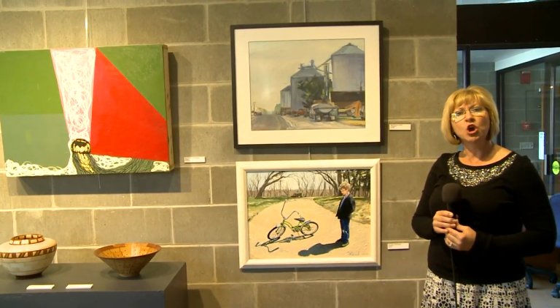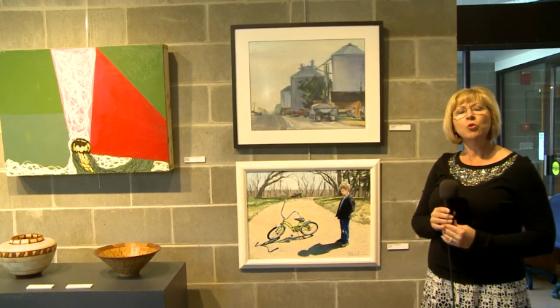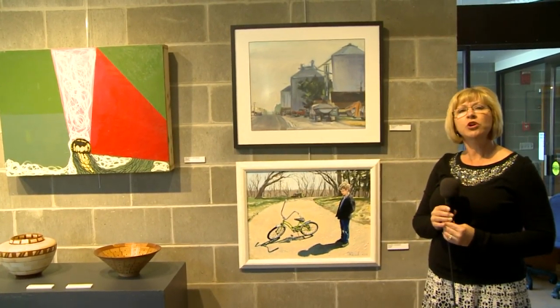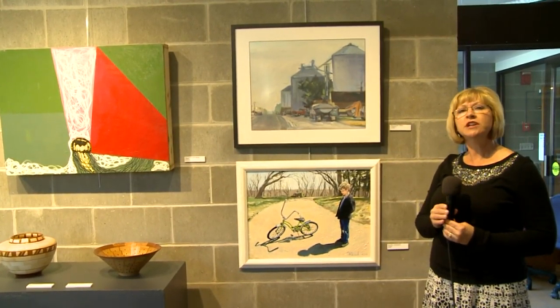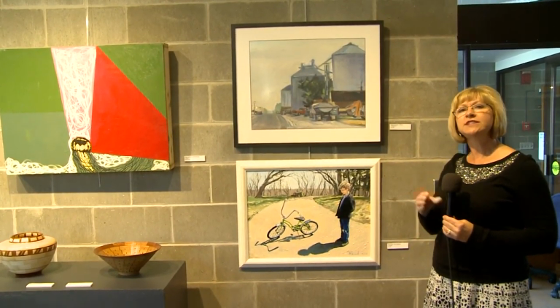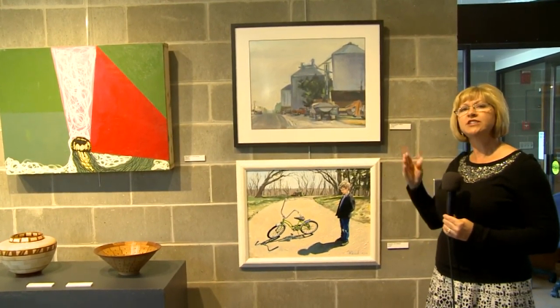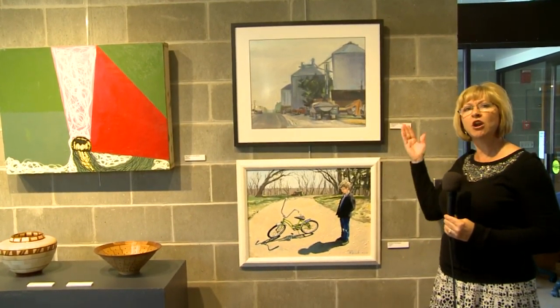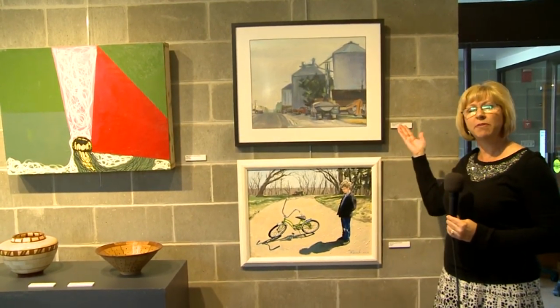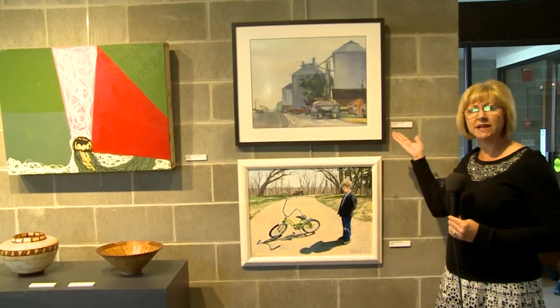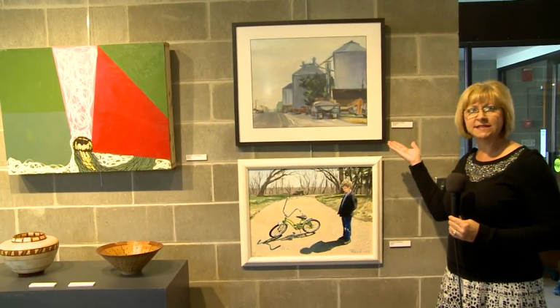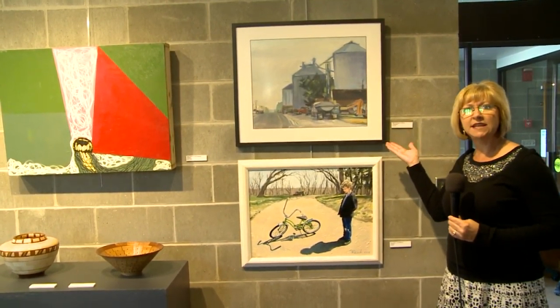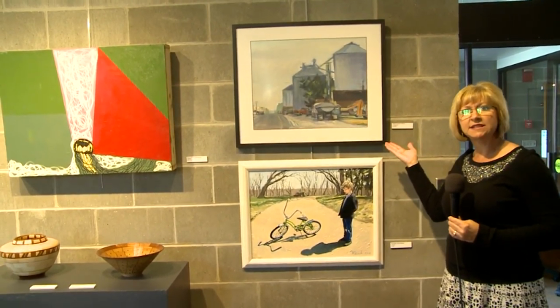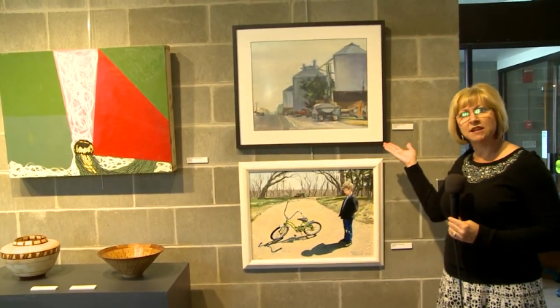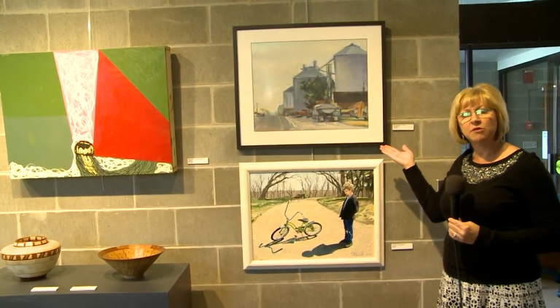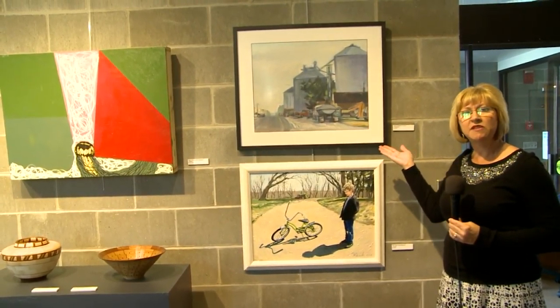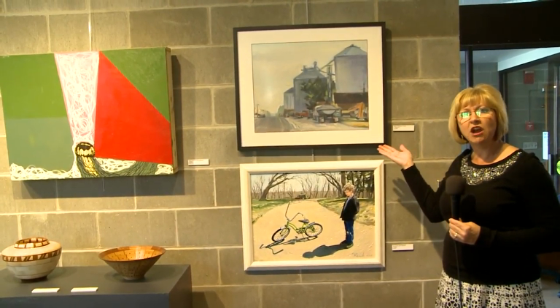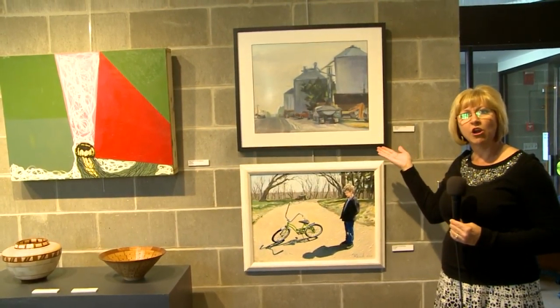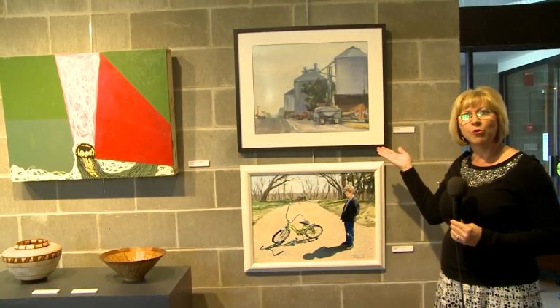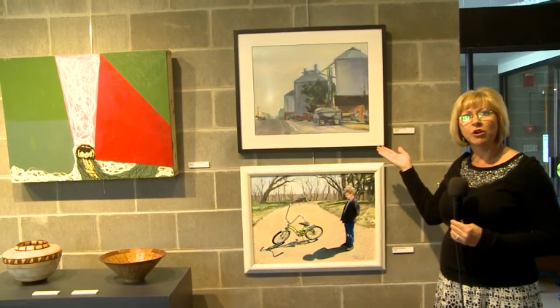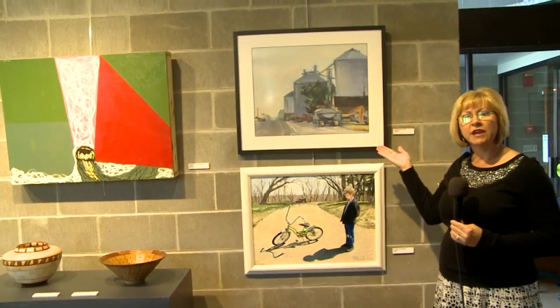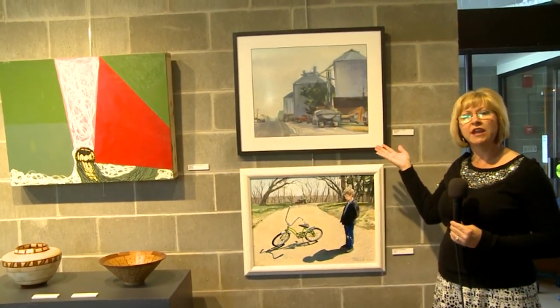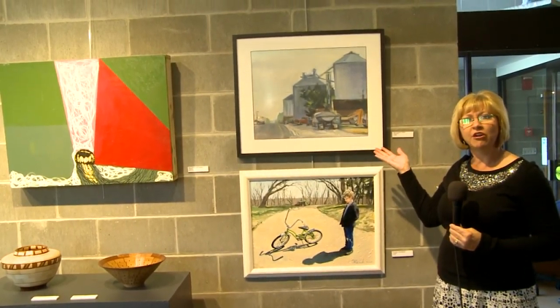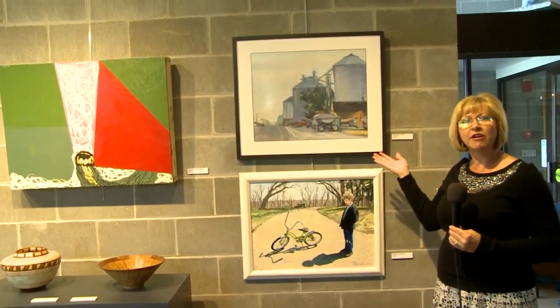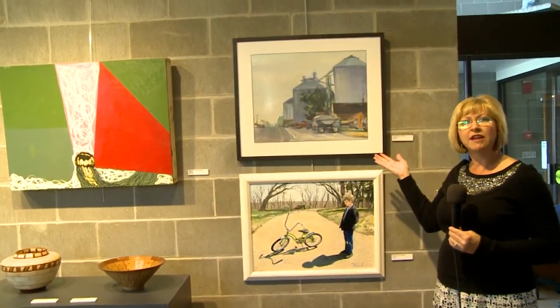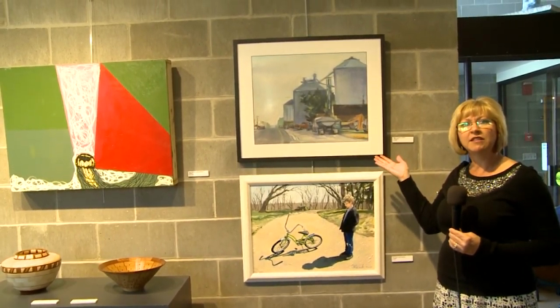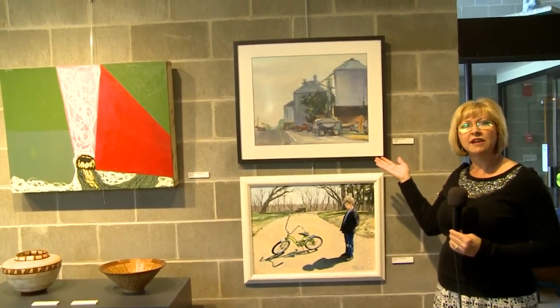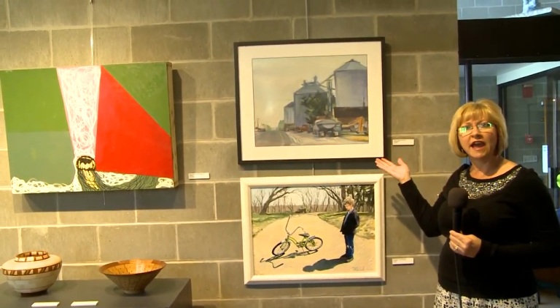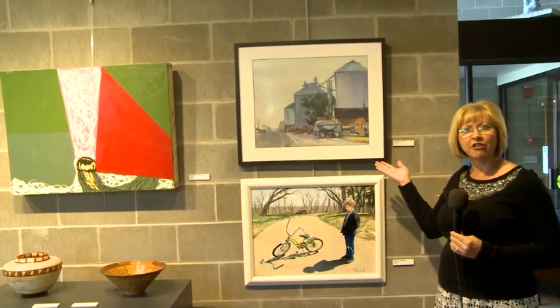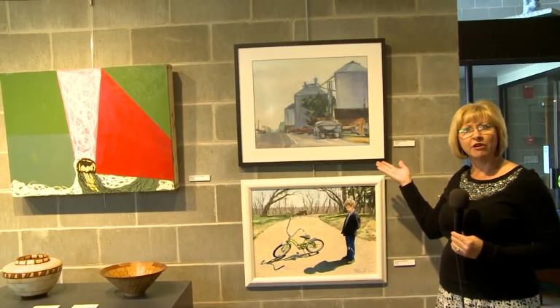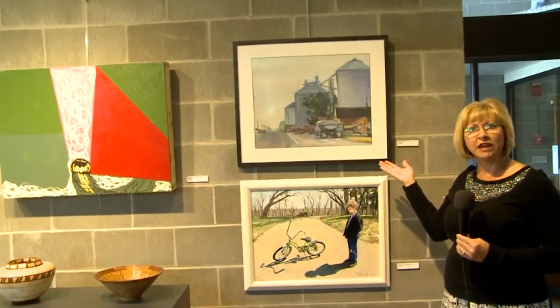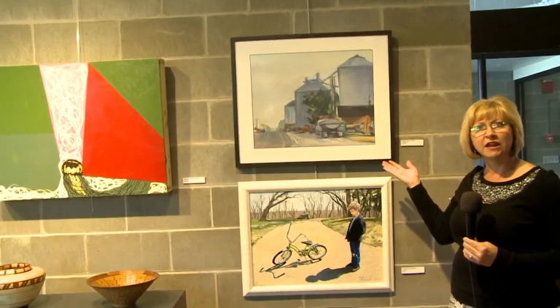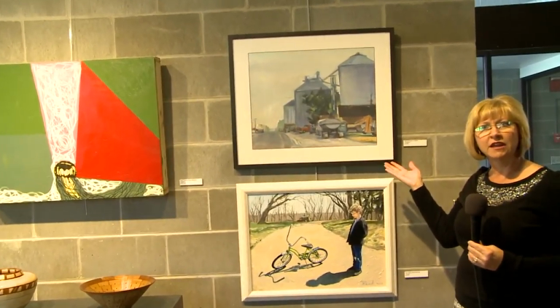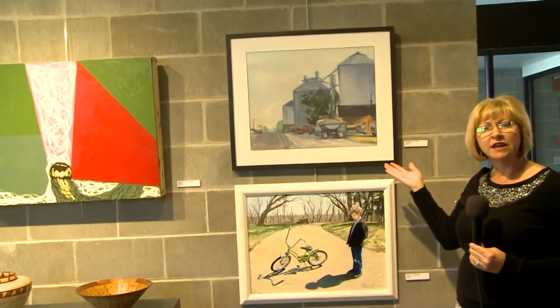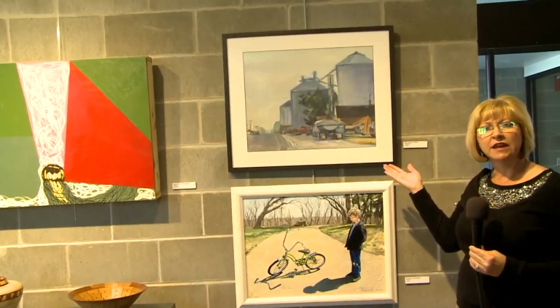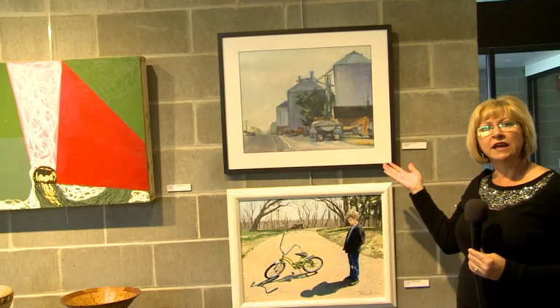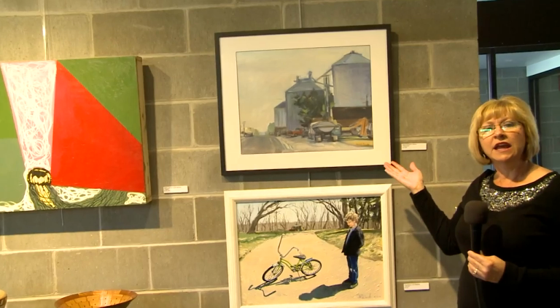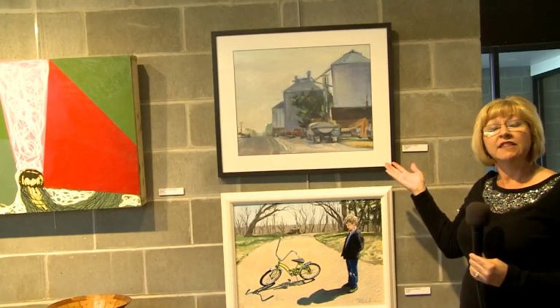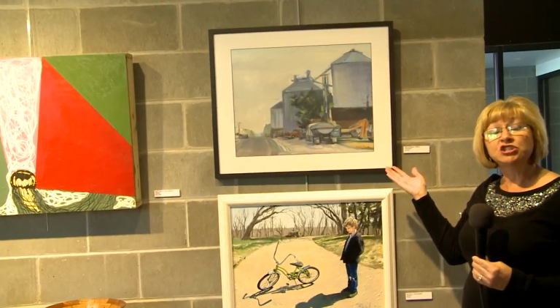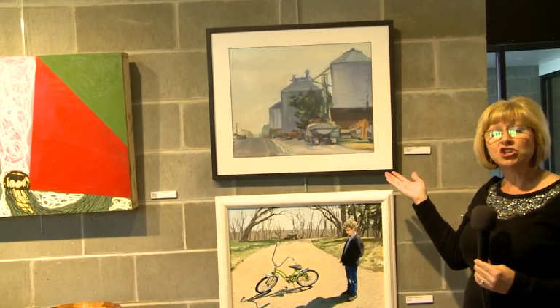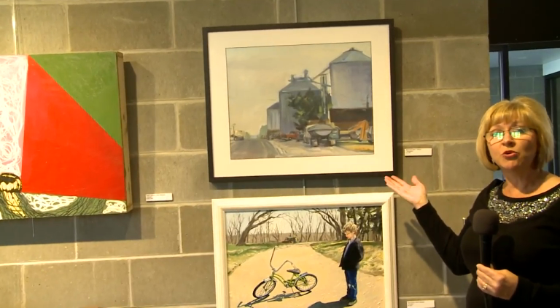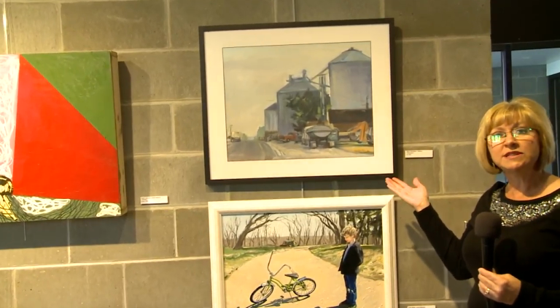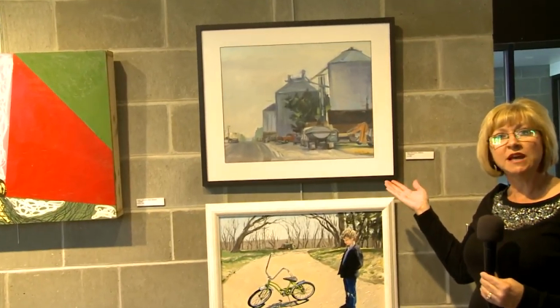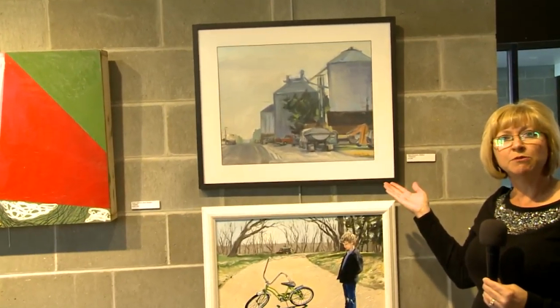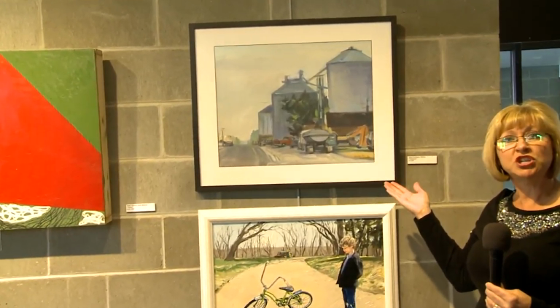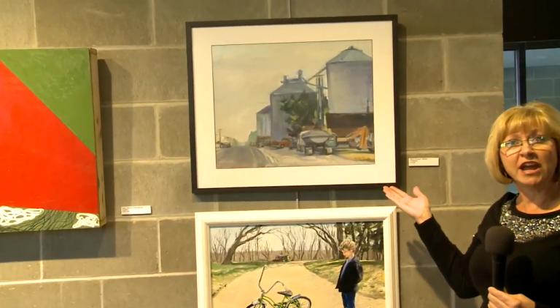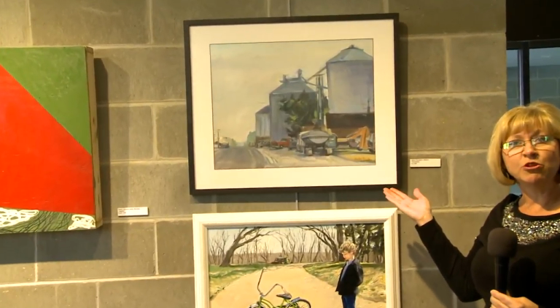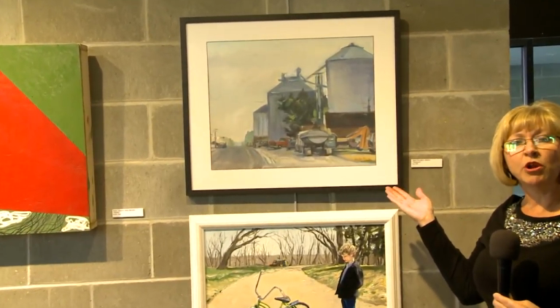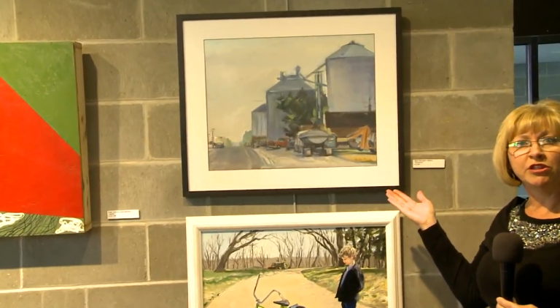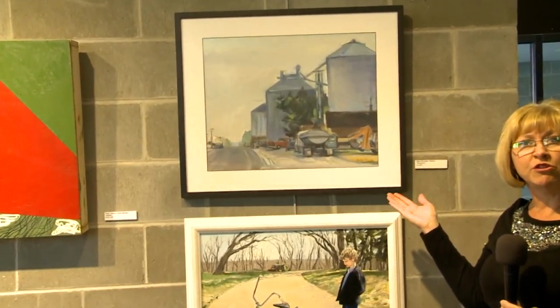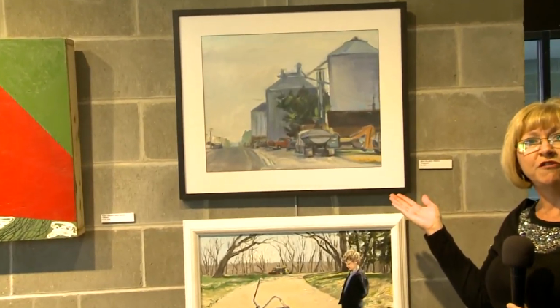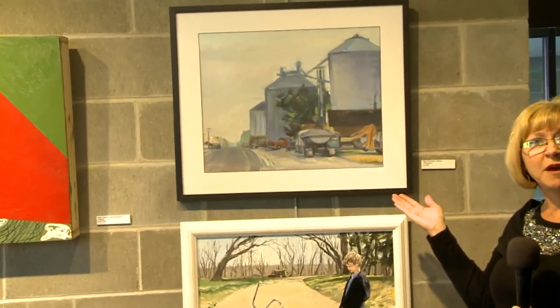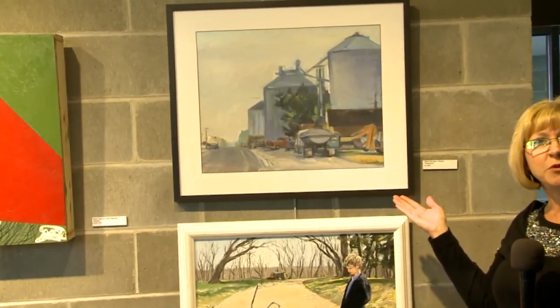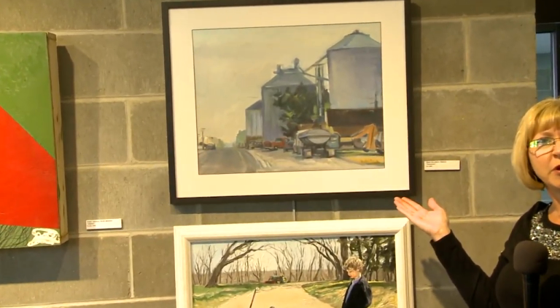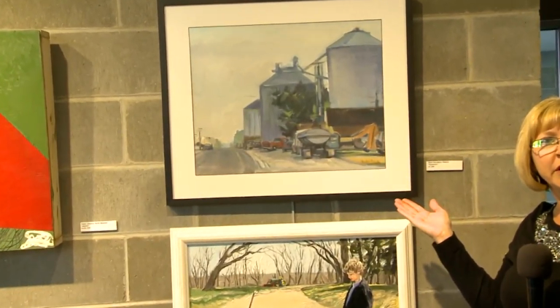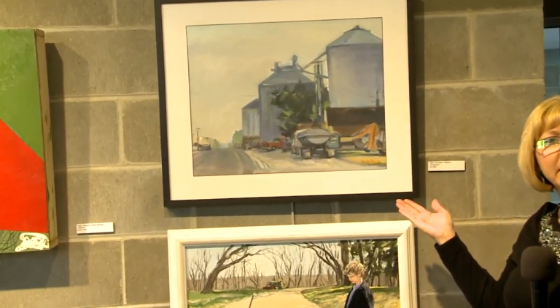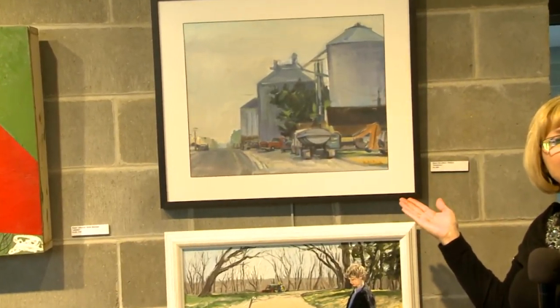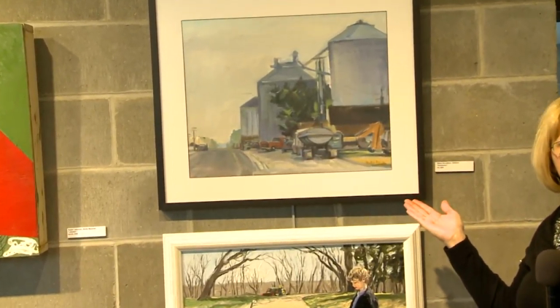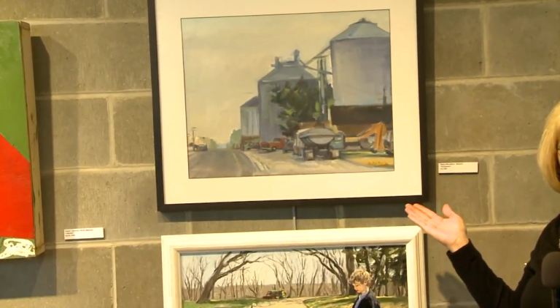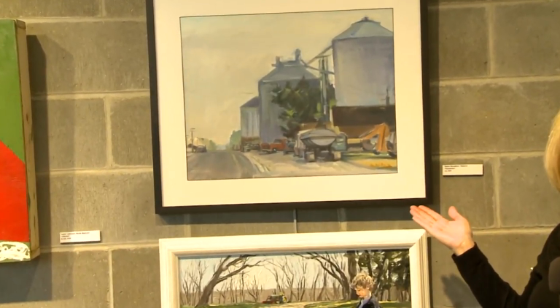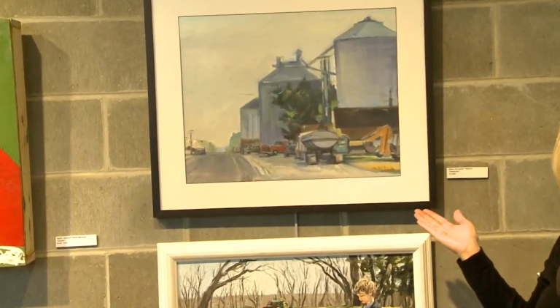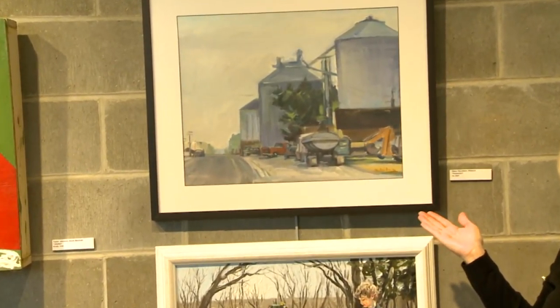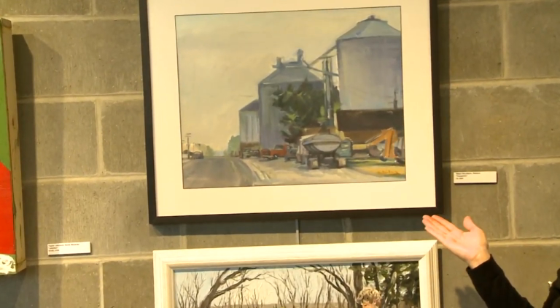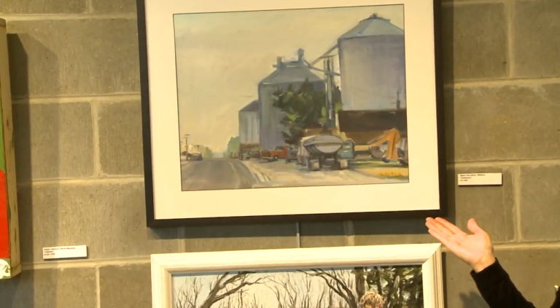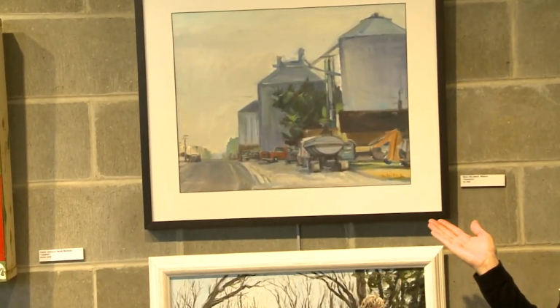We're going to start by seeing some of the artwork here in the gallery. The show is up January through February 2017.